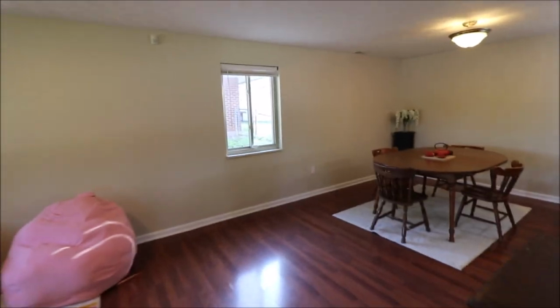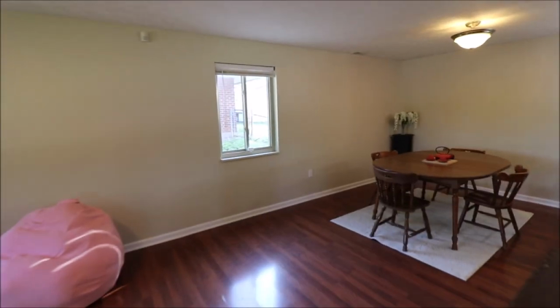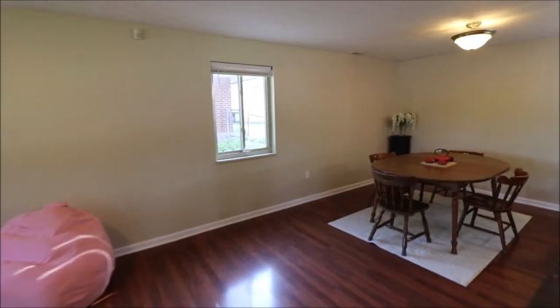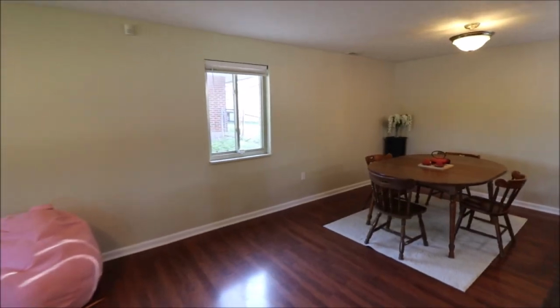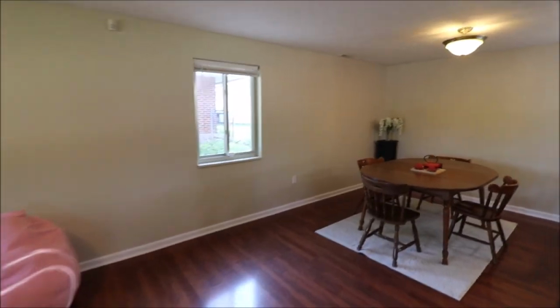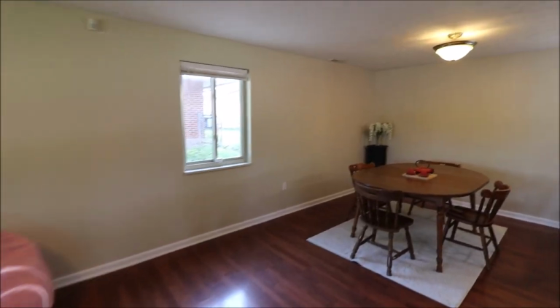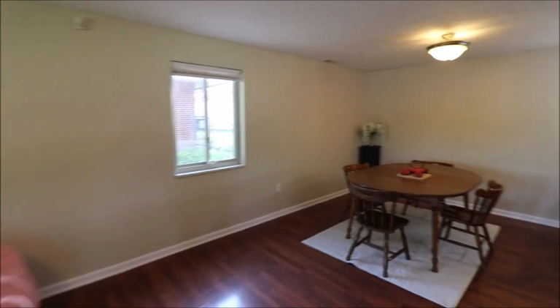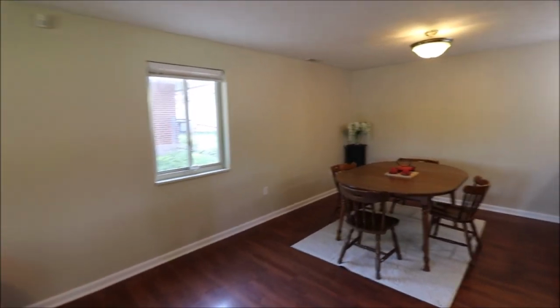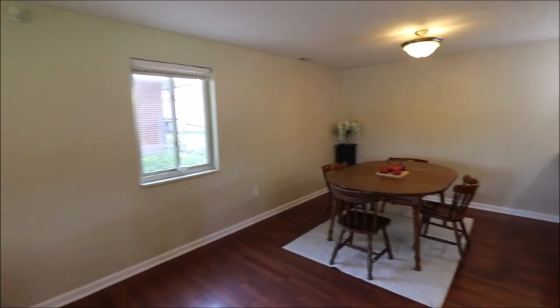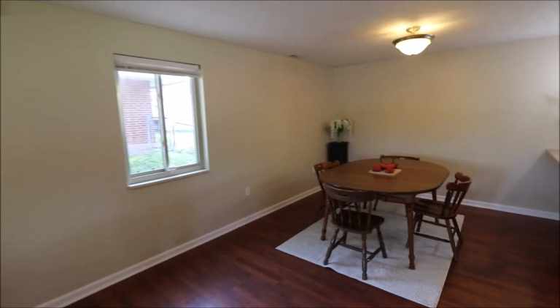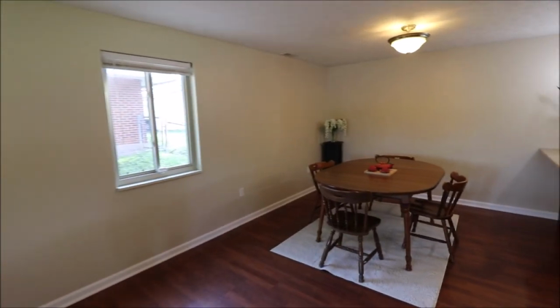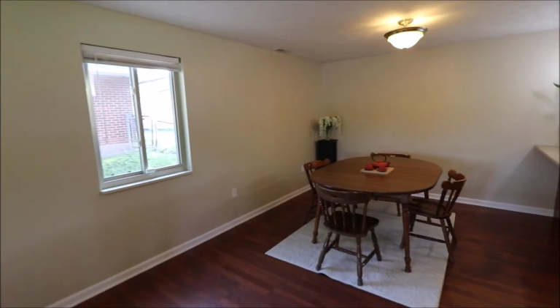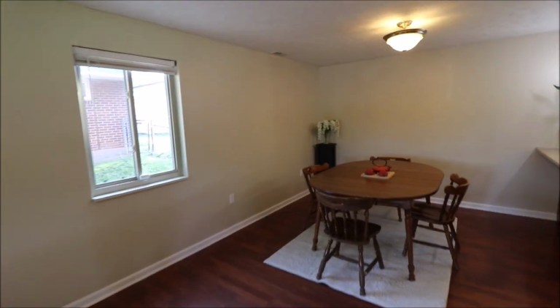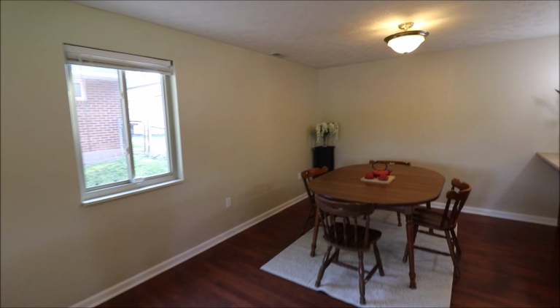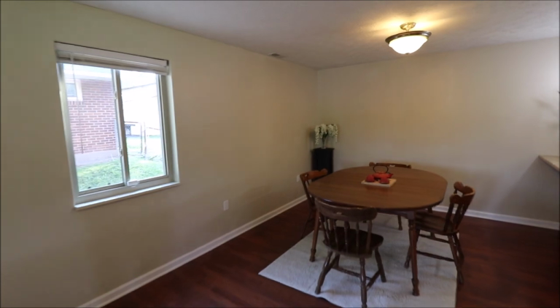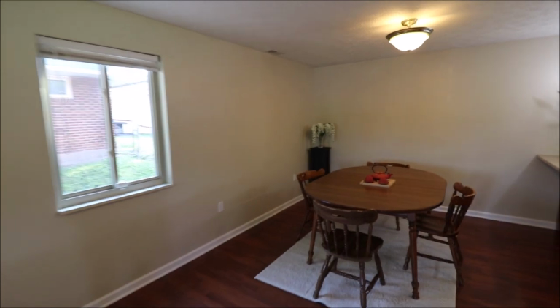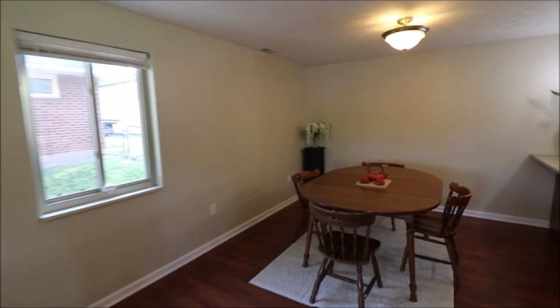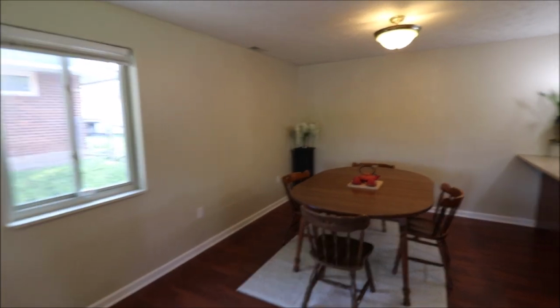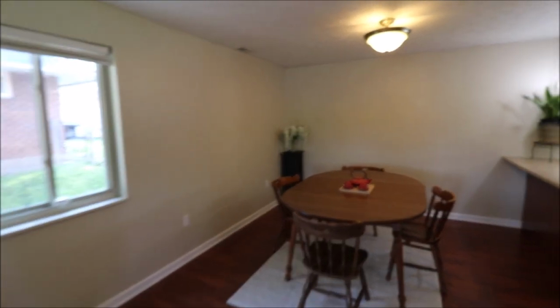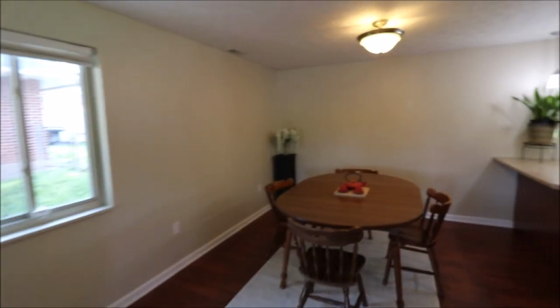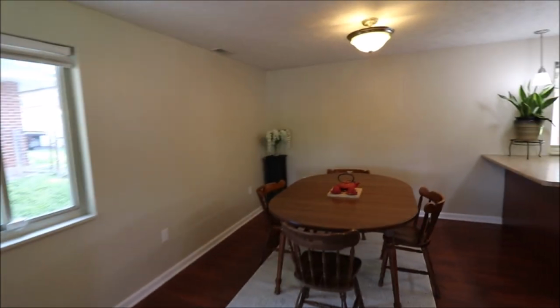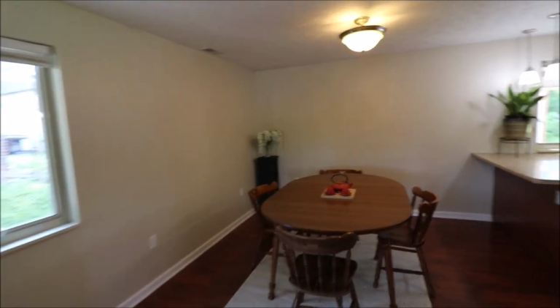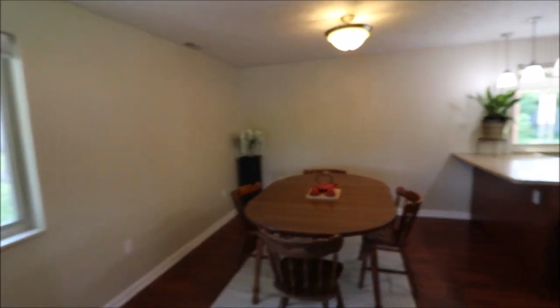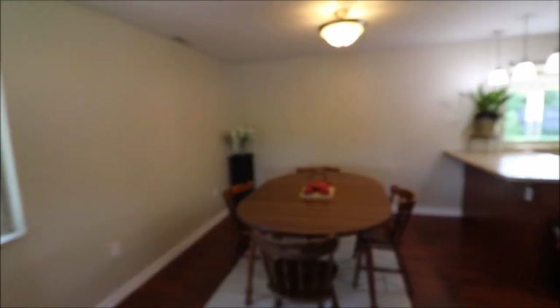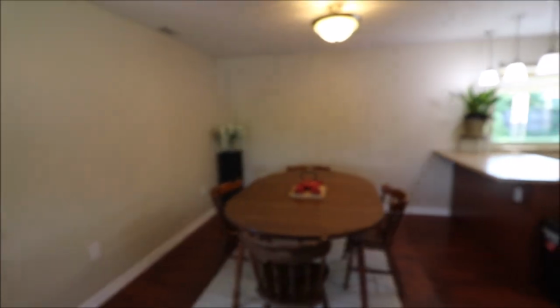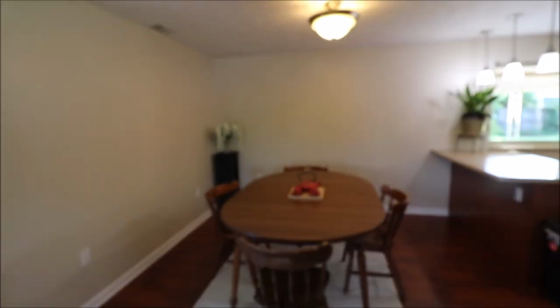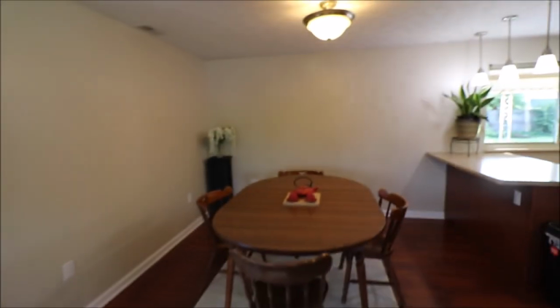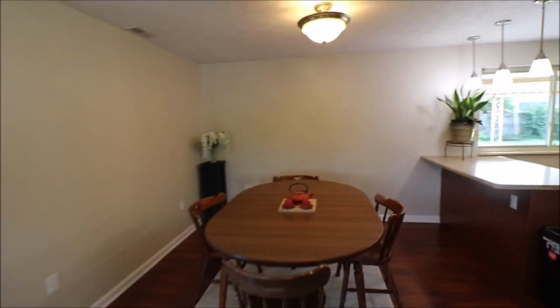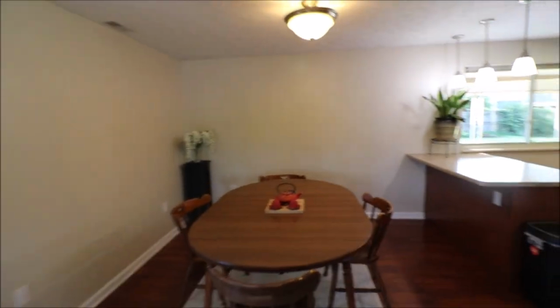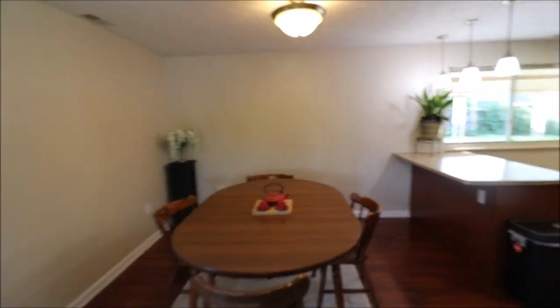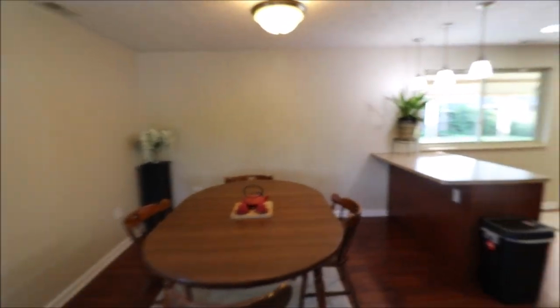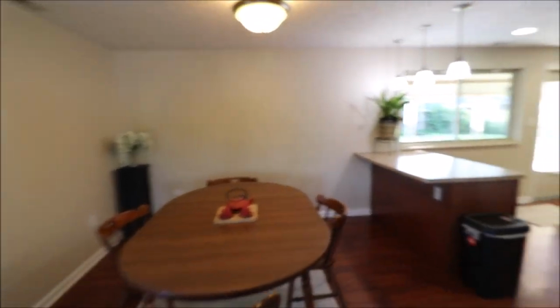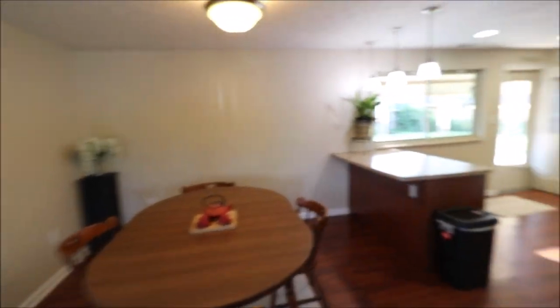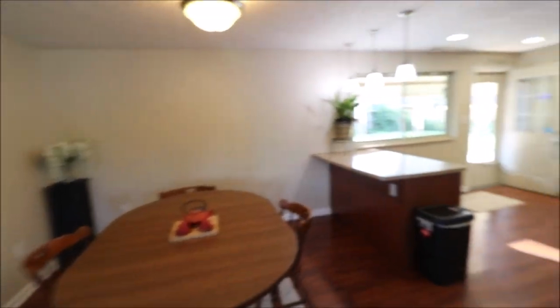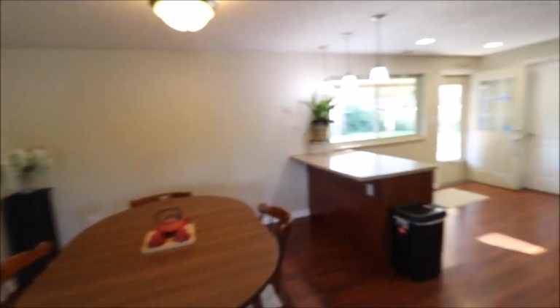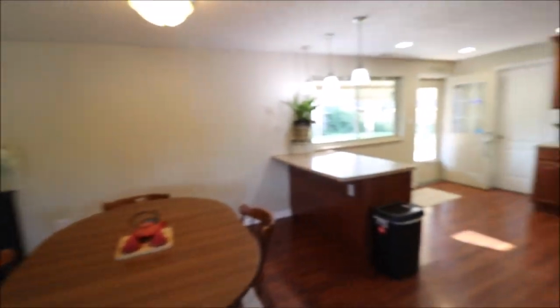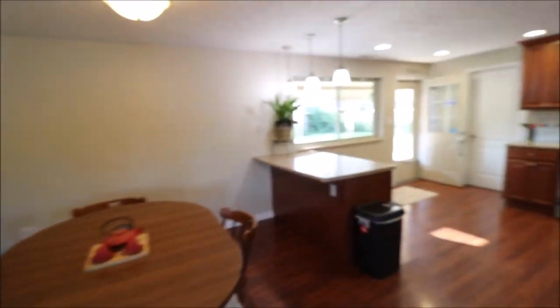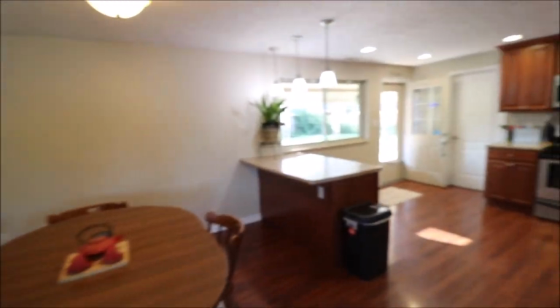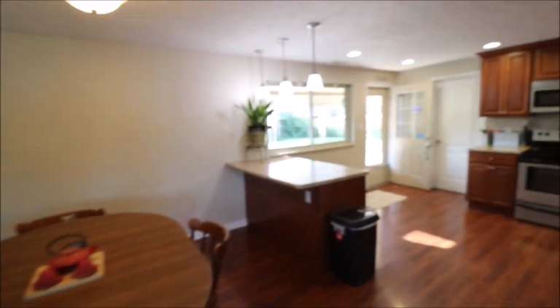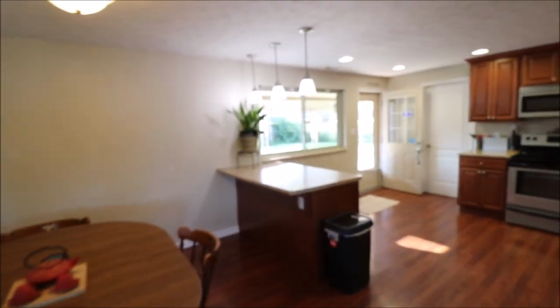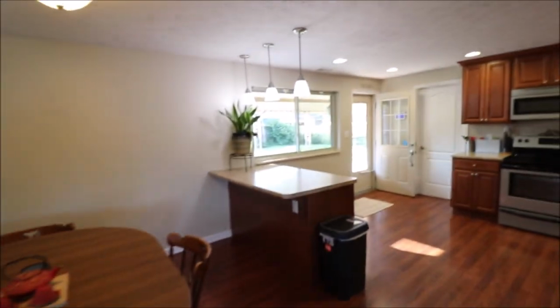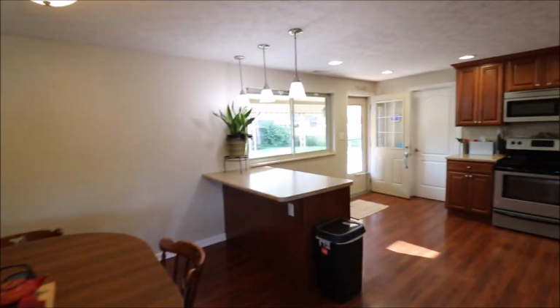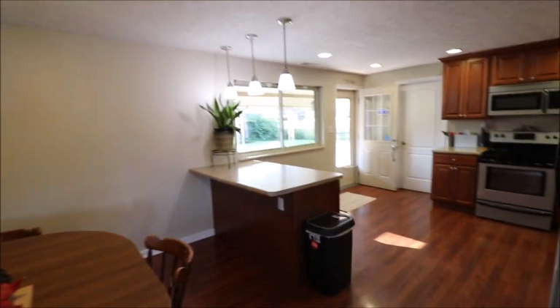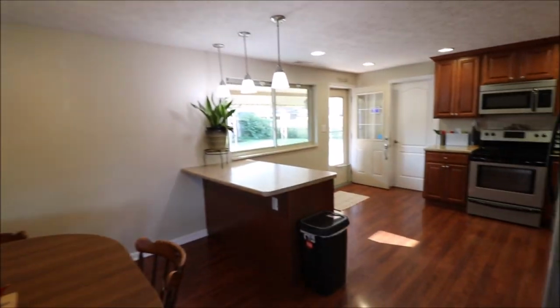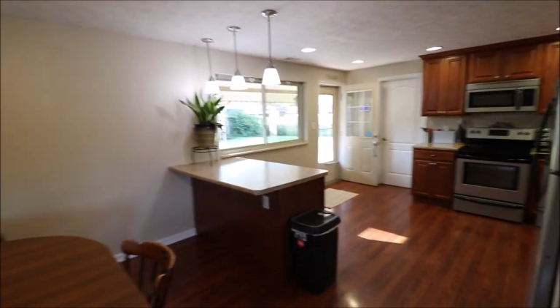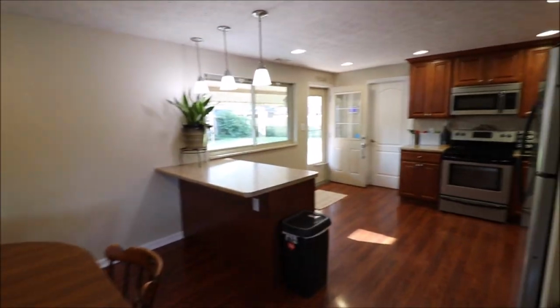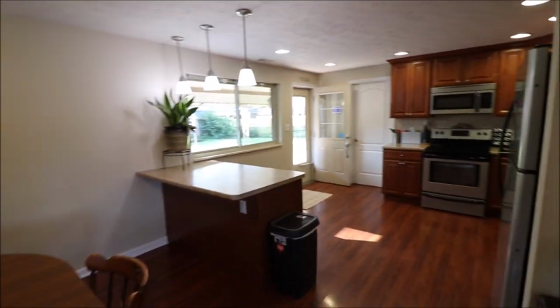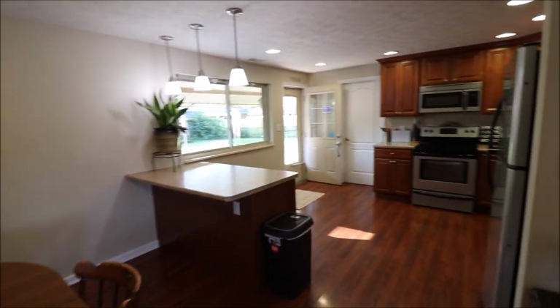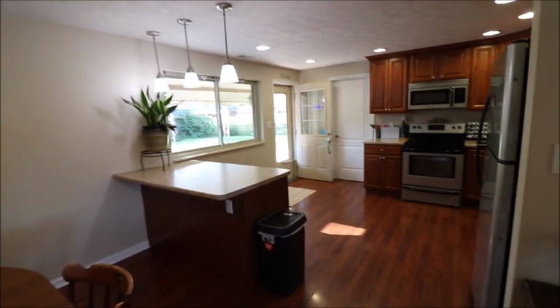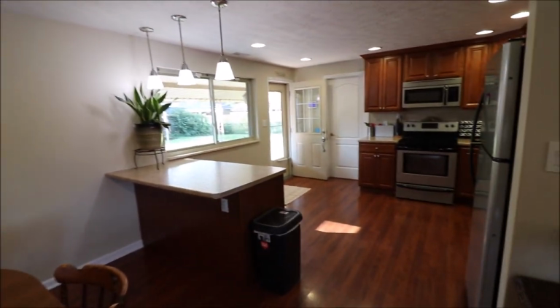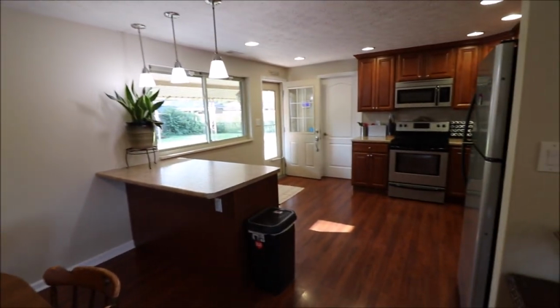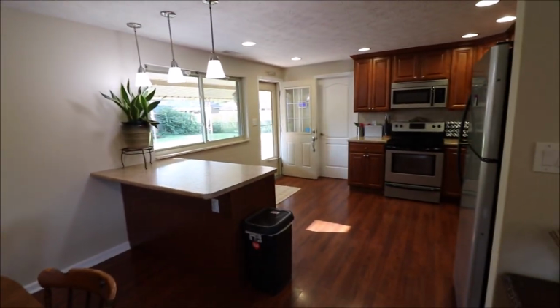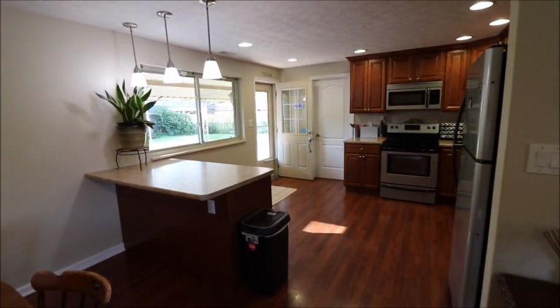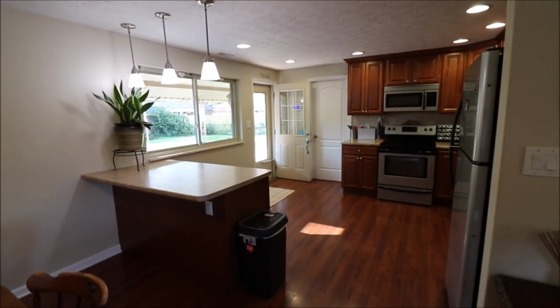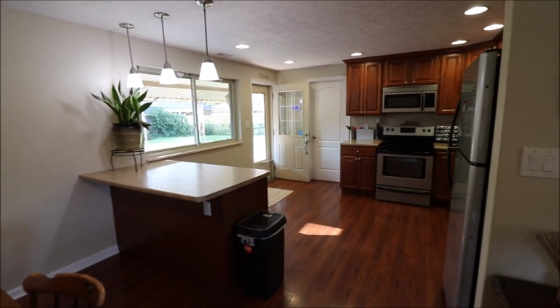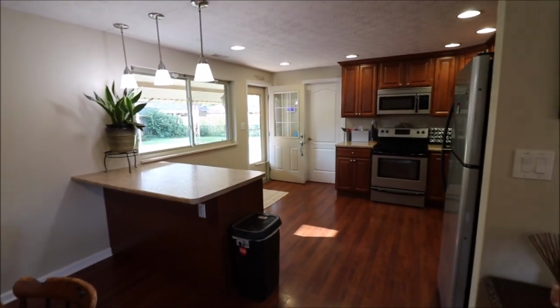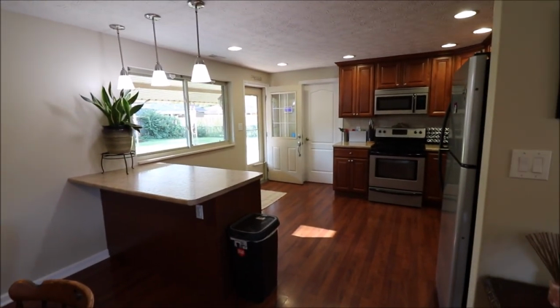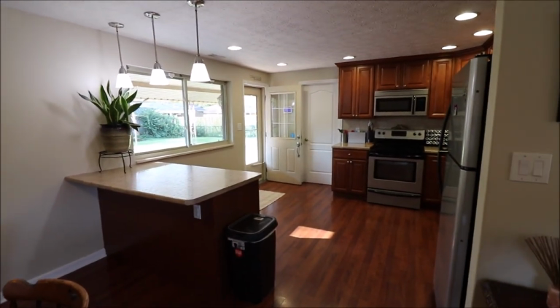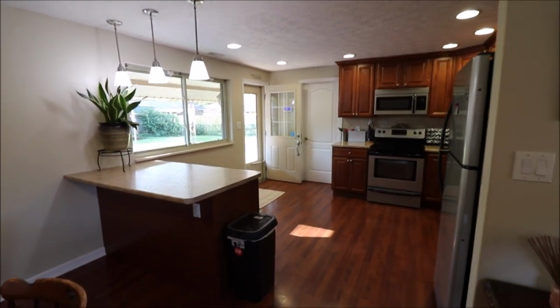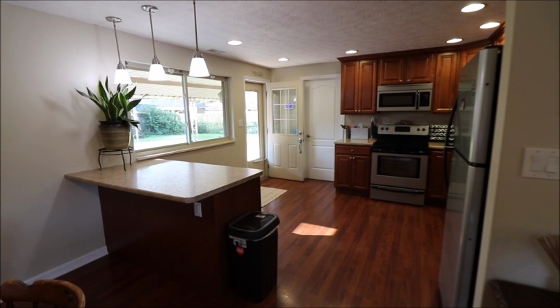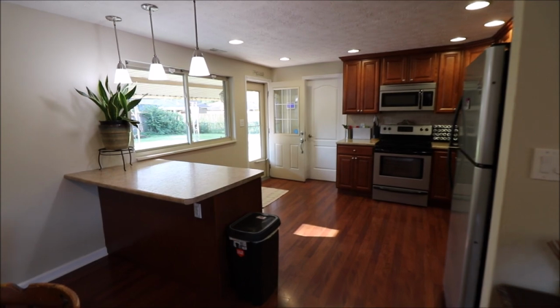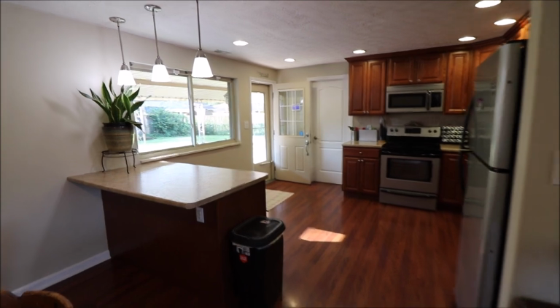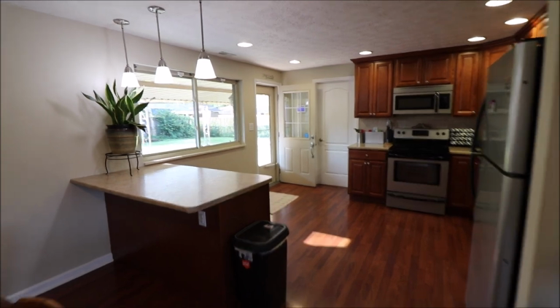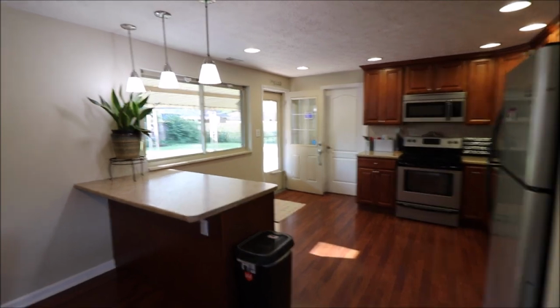And then this flows right around the corner, all wide open, into the updated kitchen, which is a knockout too.